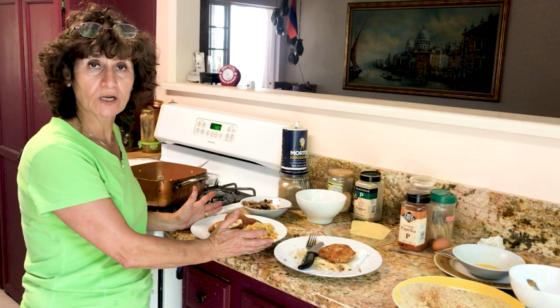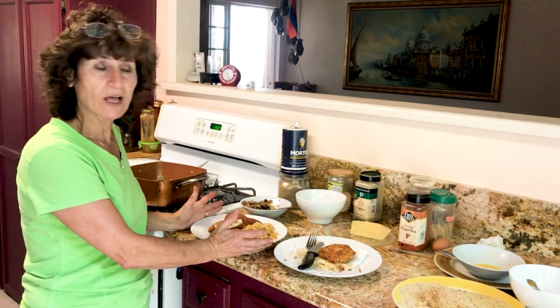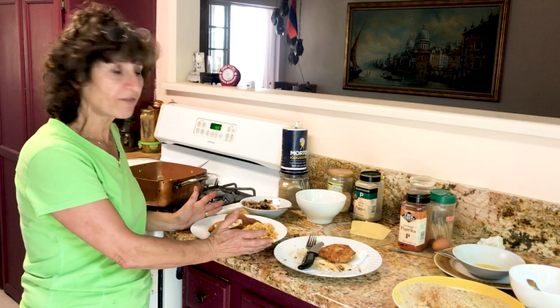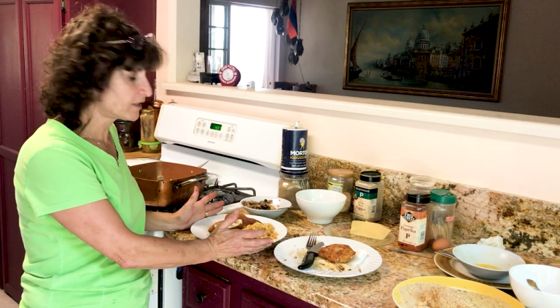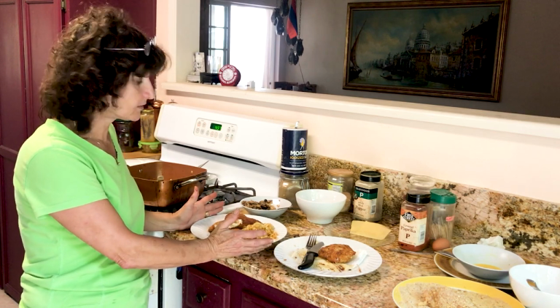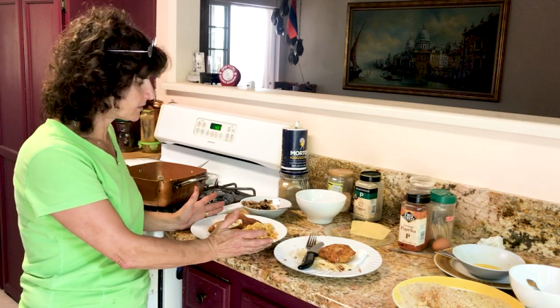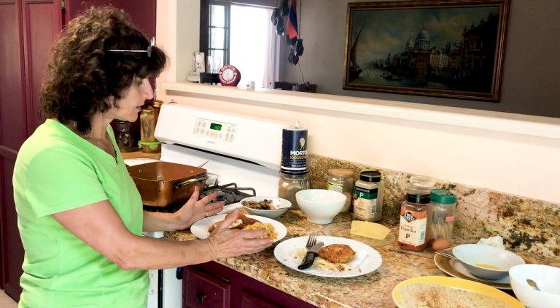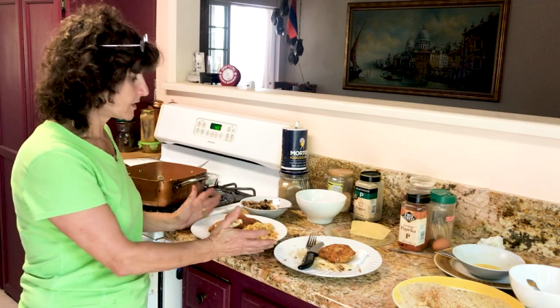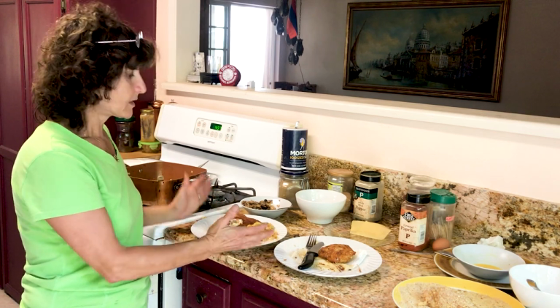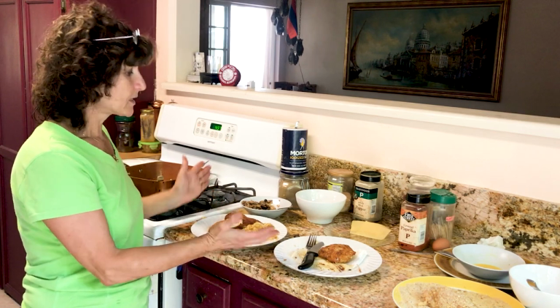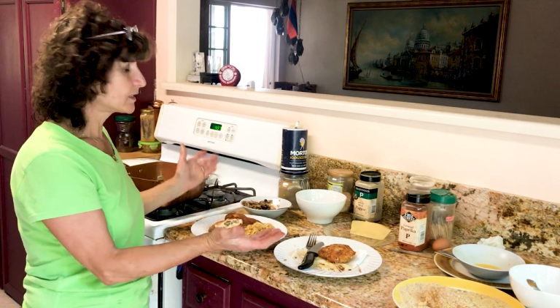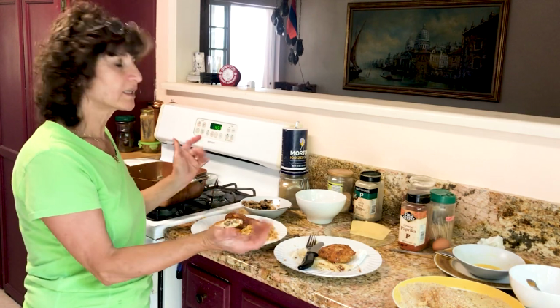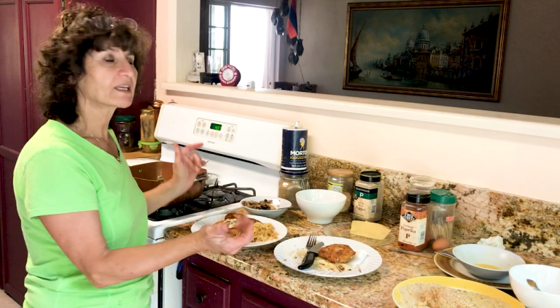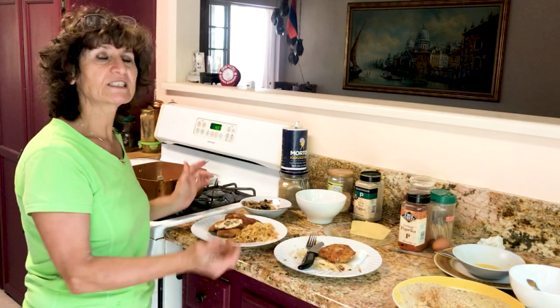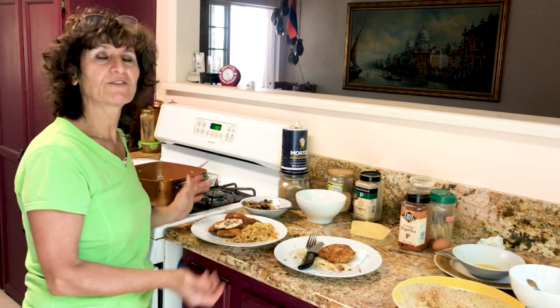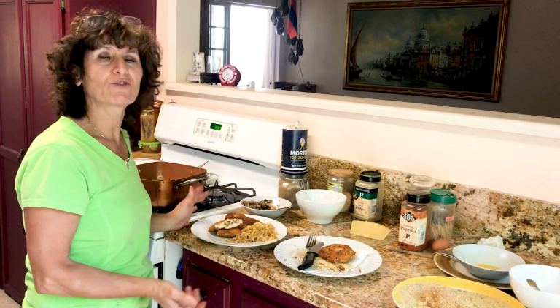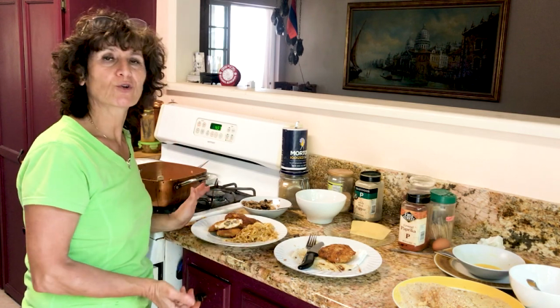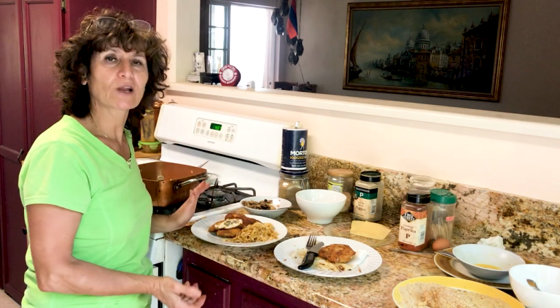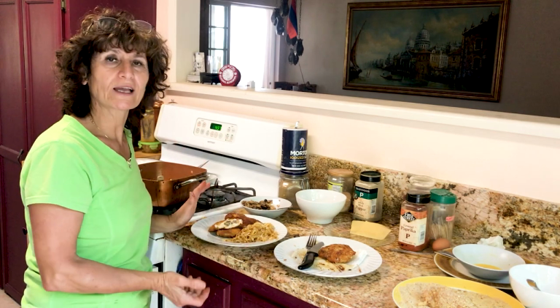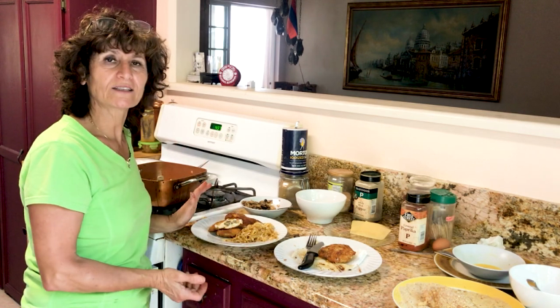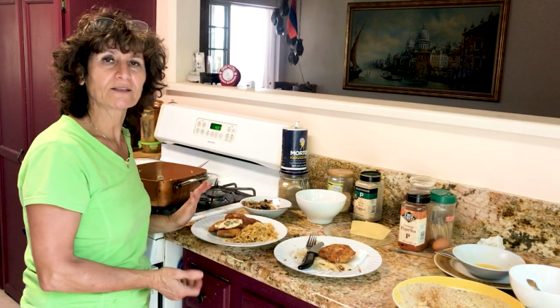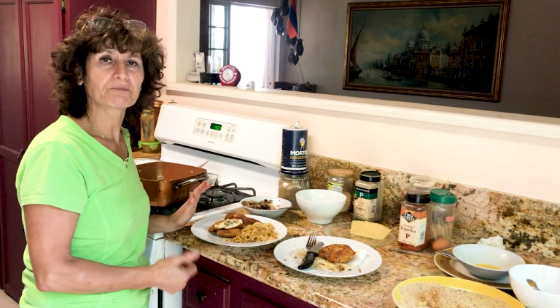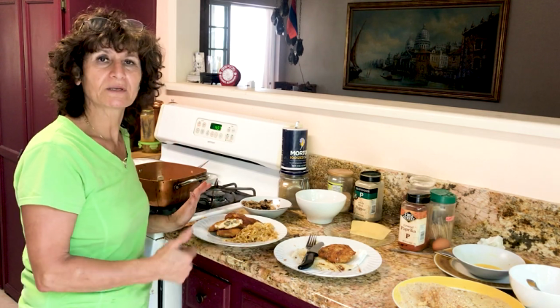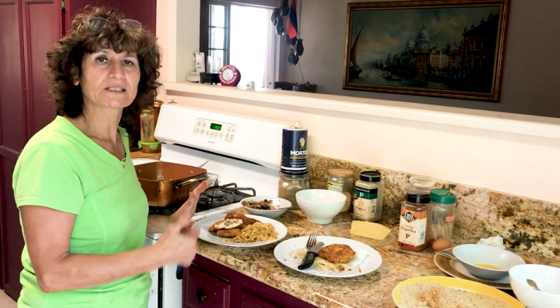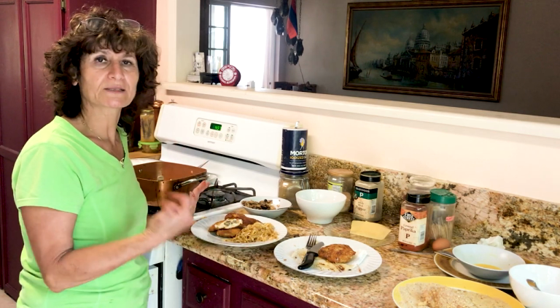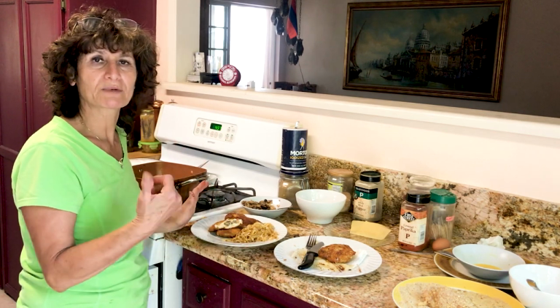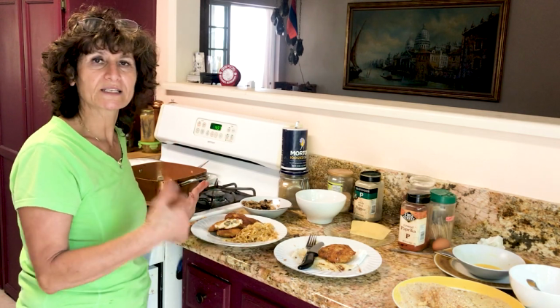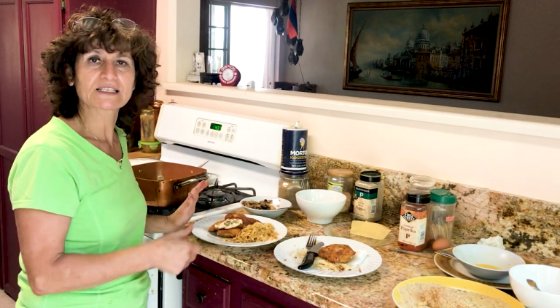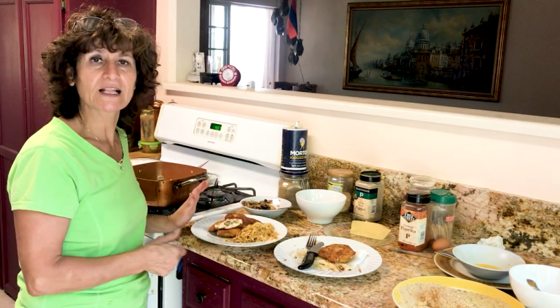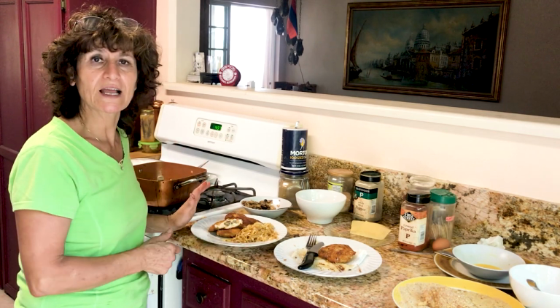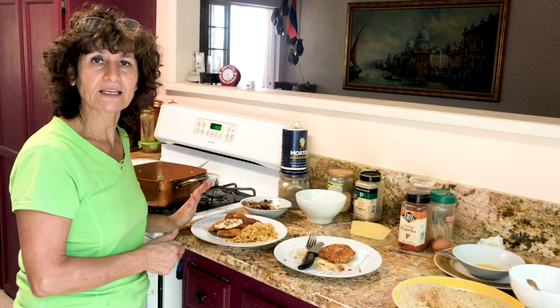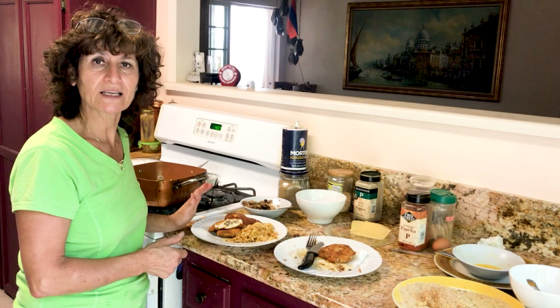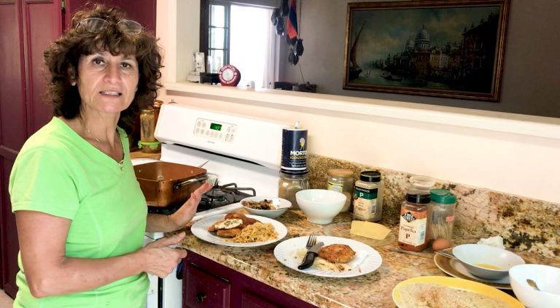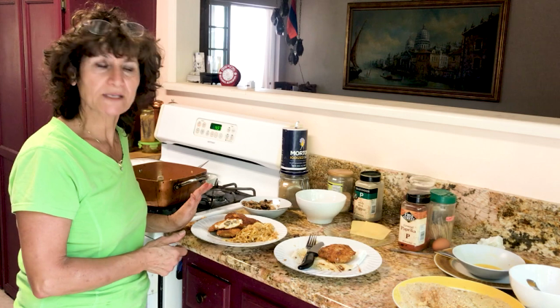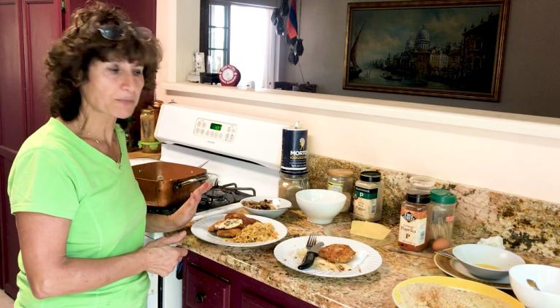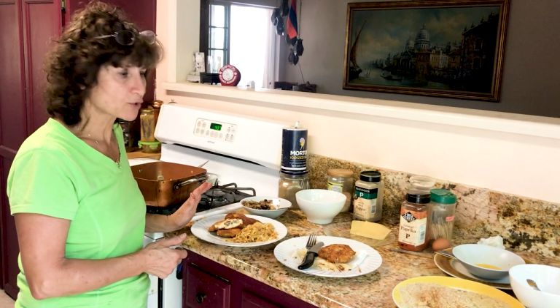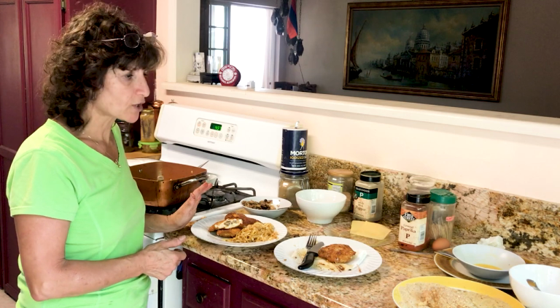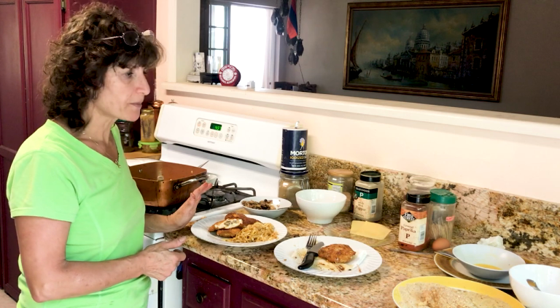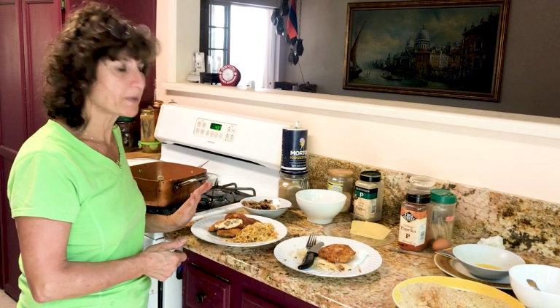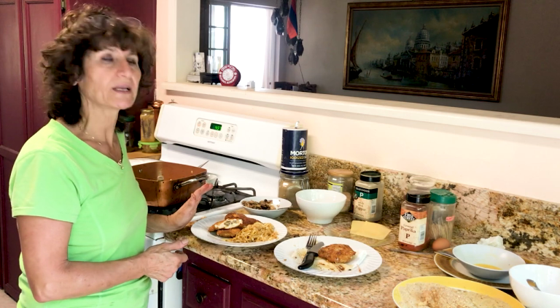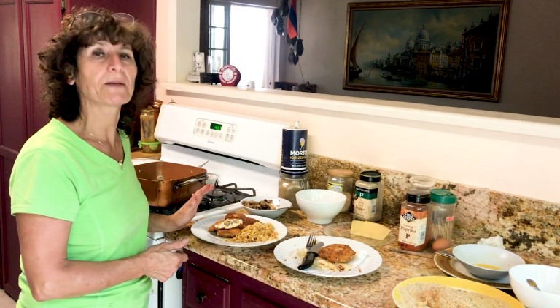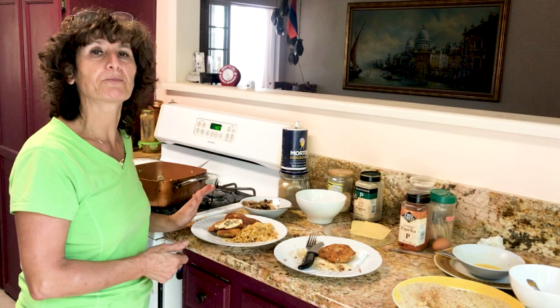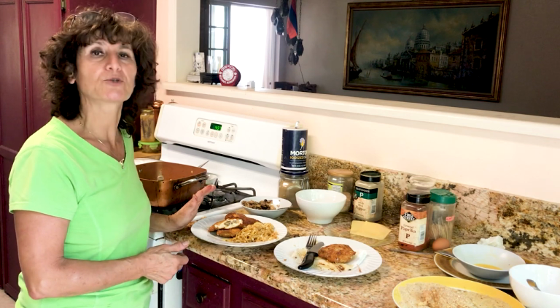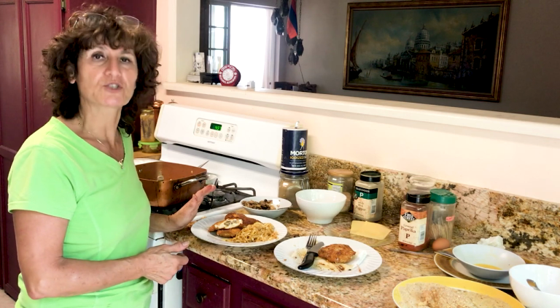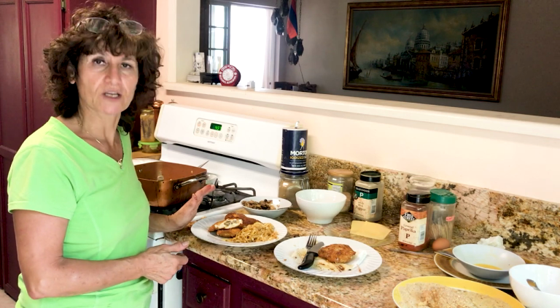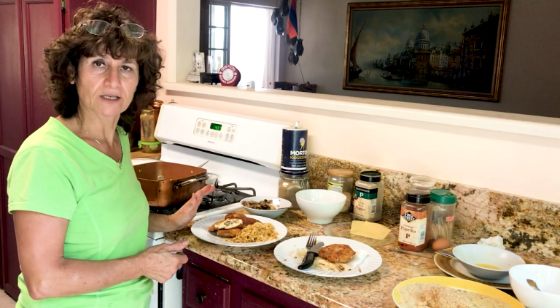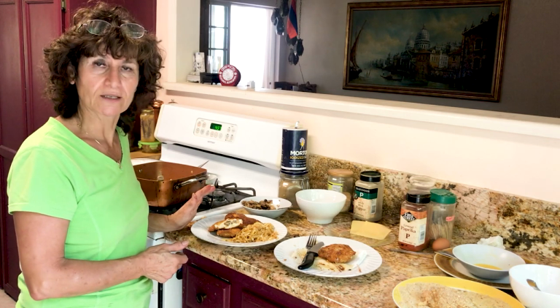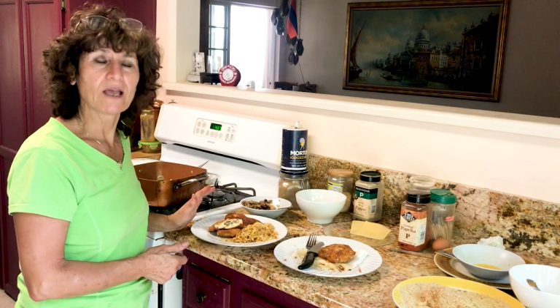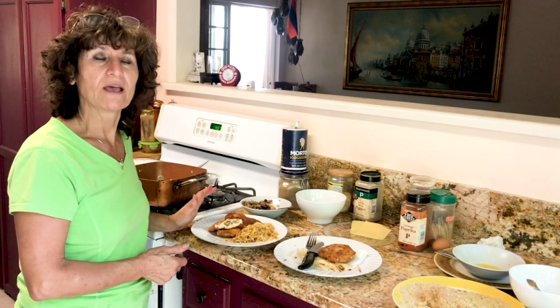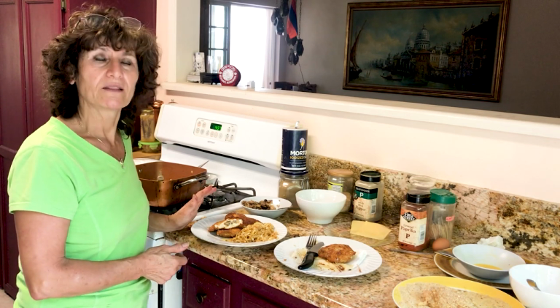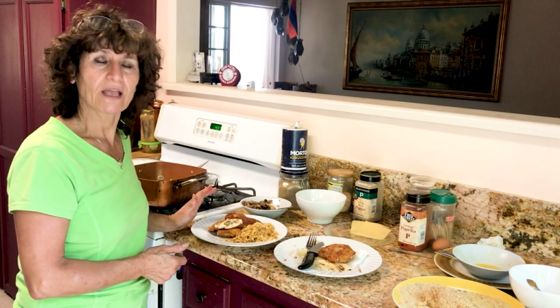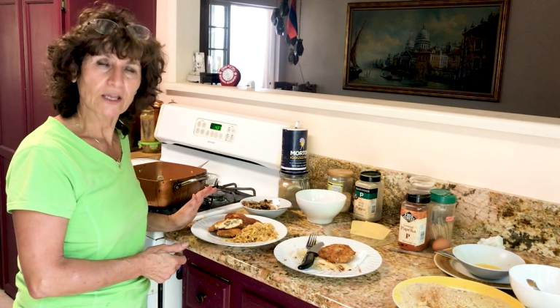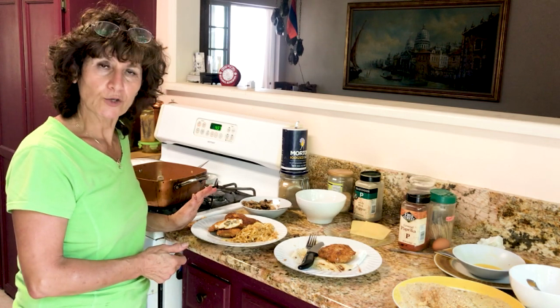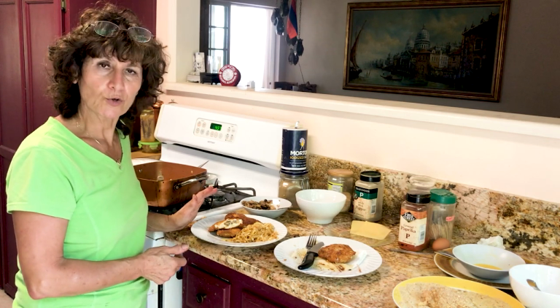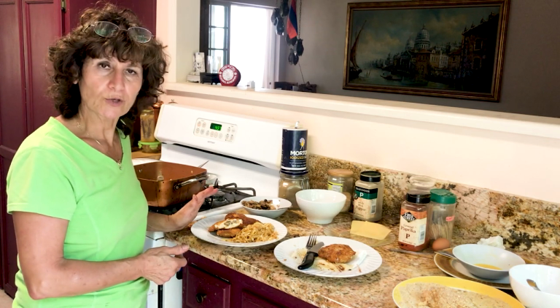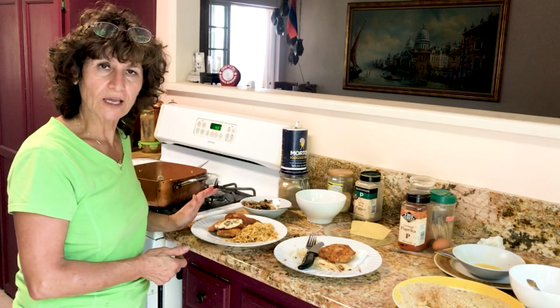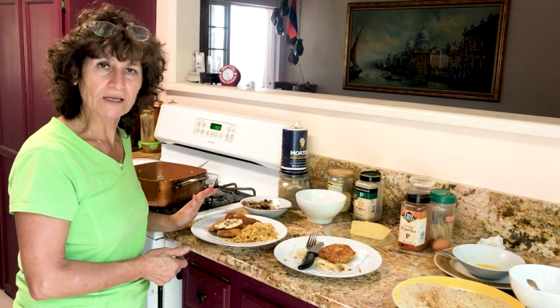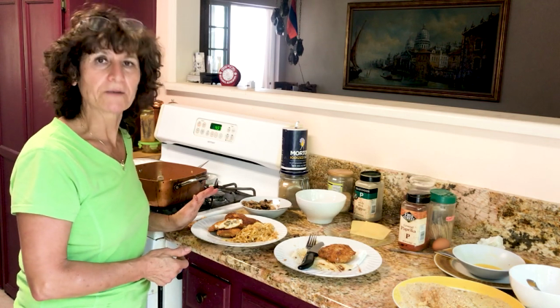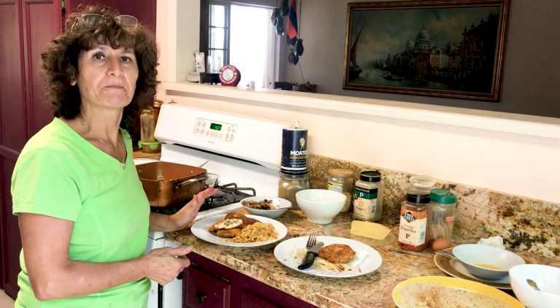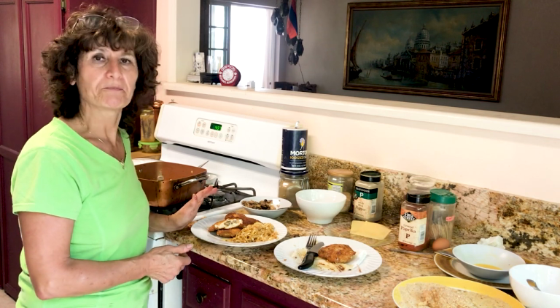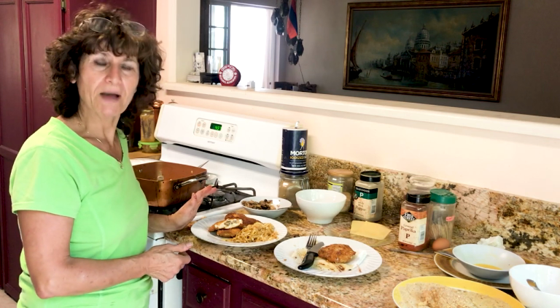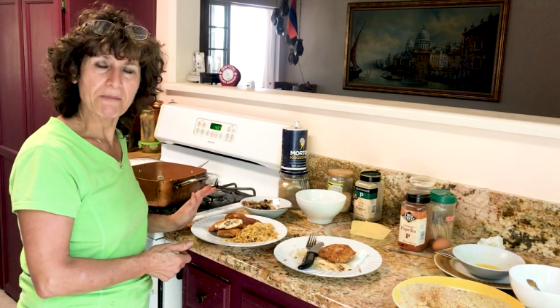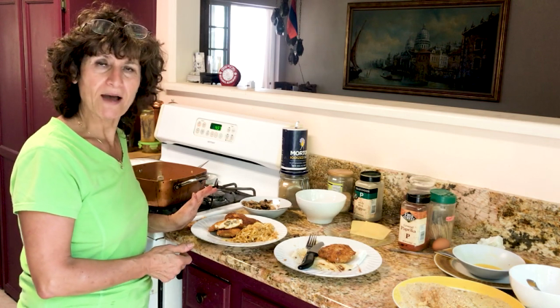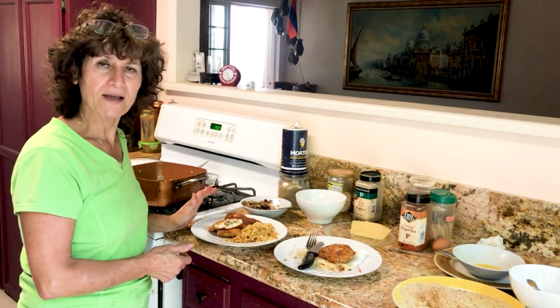Well, thank you very much for watching. I hope you'll try this dish and you will love it. If you liked it, please like and subscribe — I appreciate it. Thank you again, bye bye!